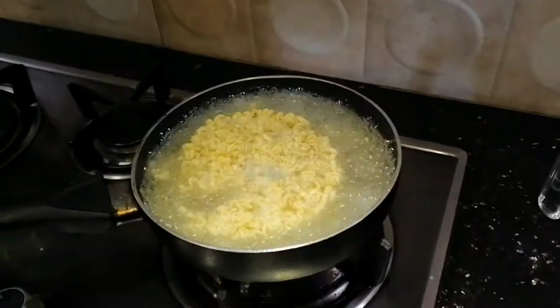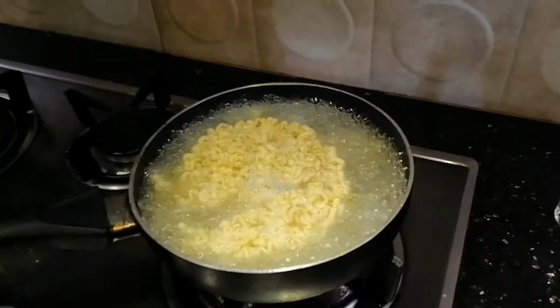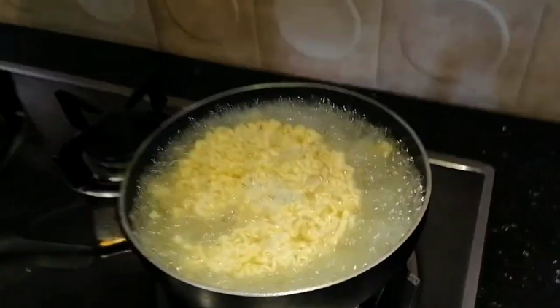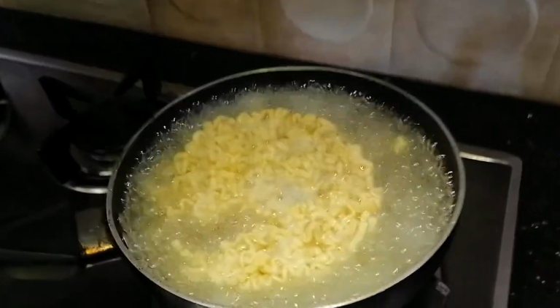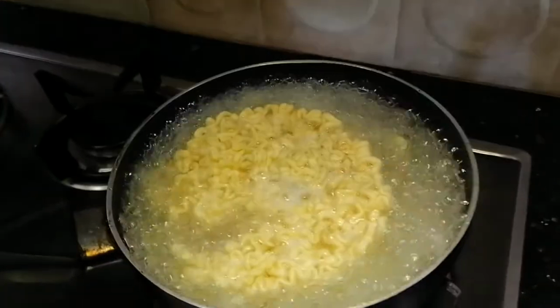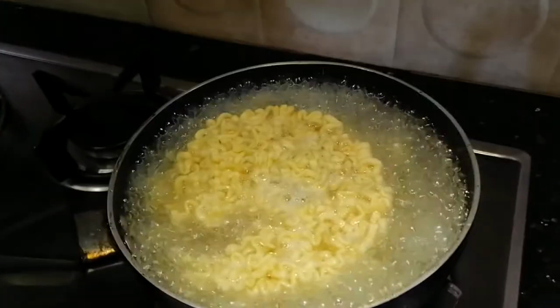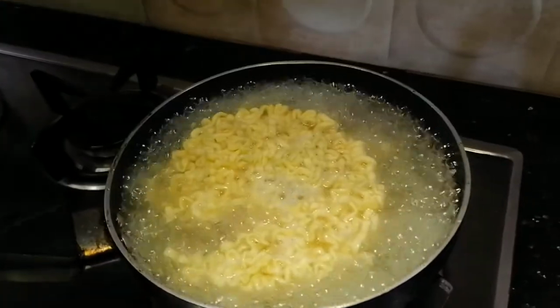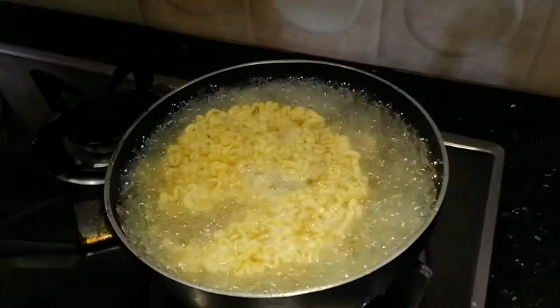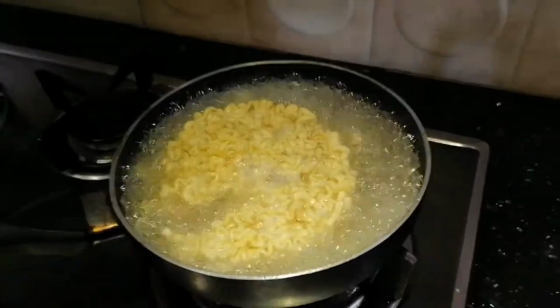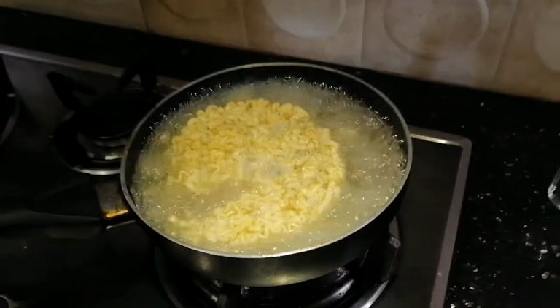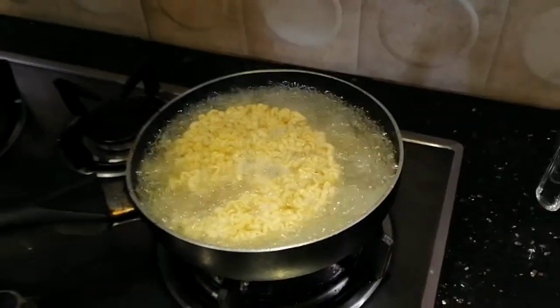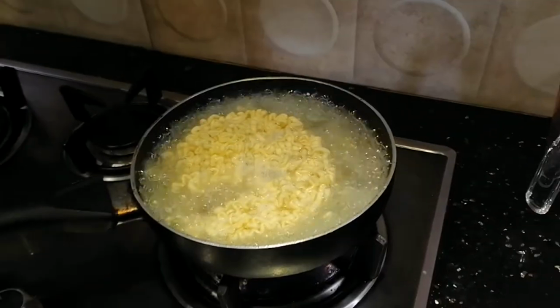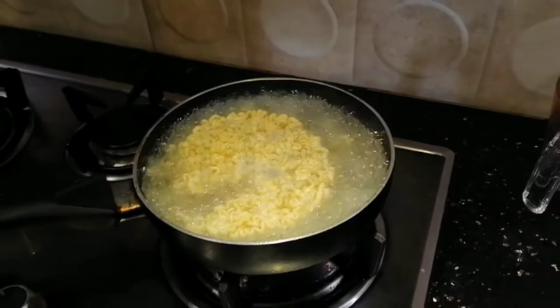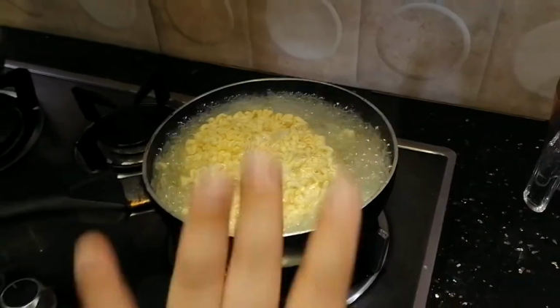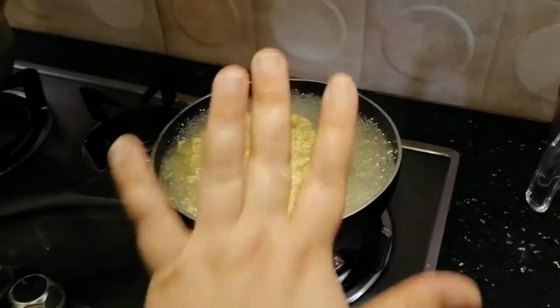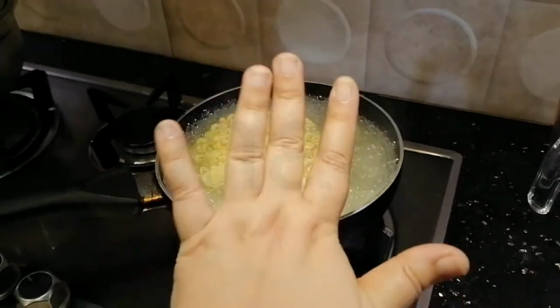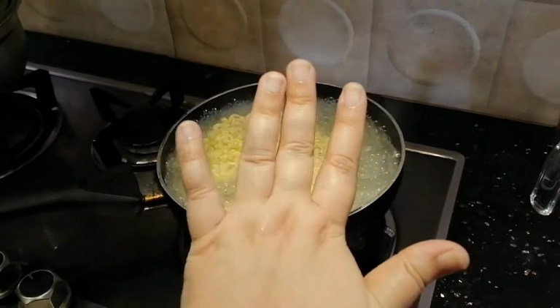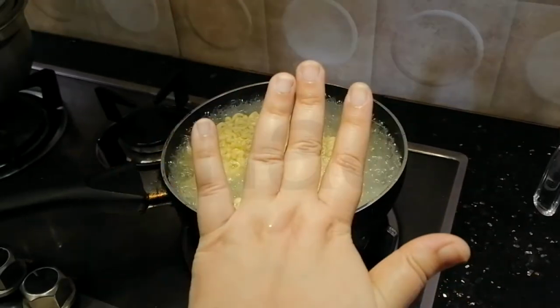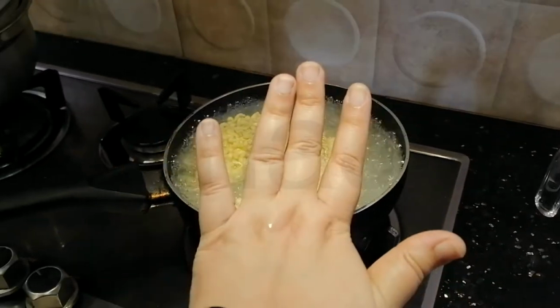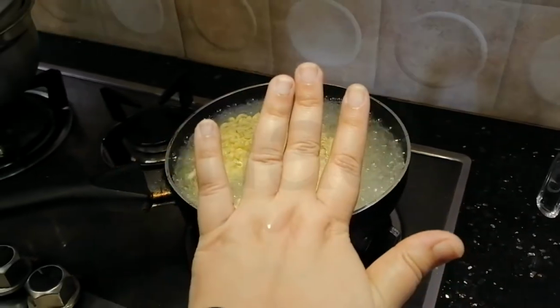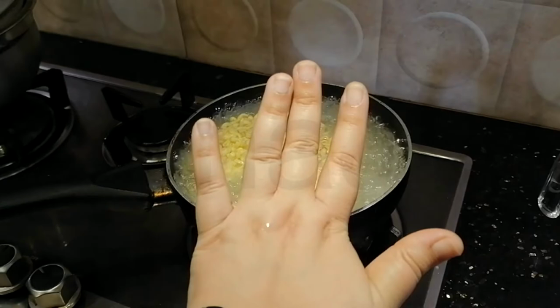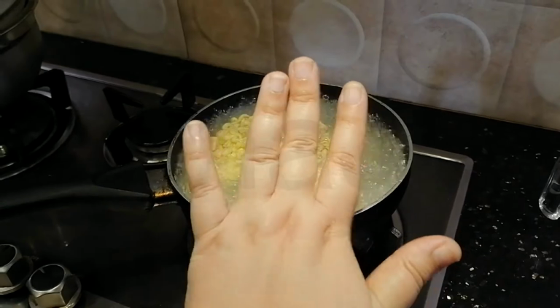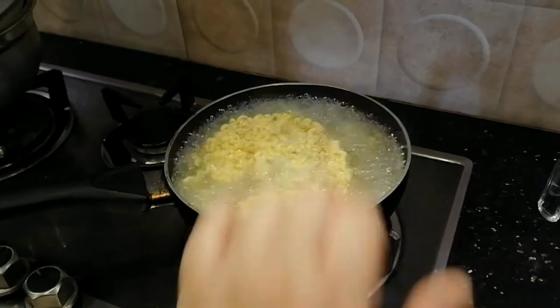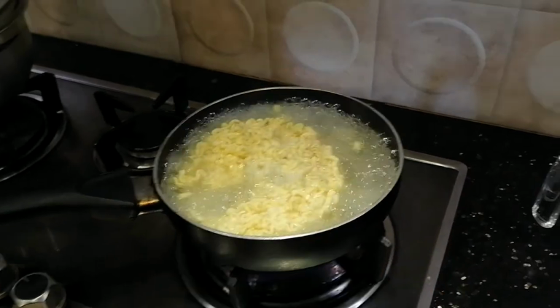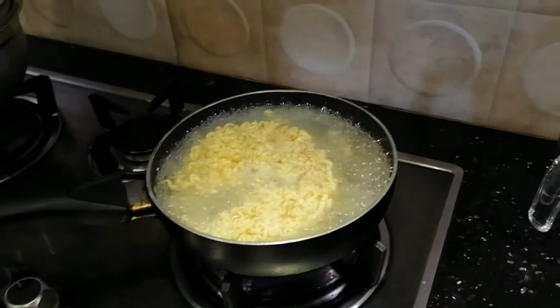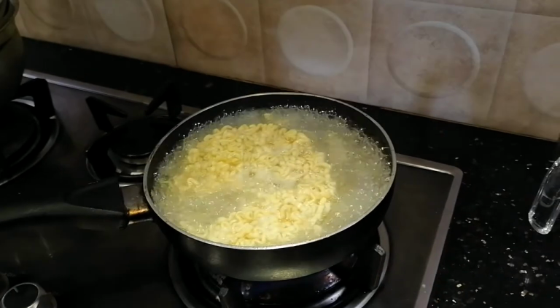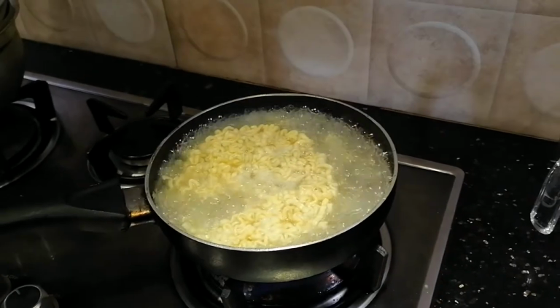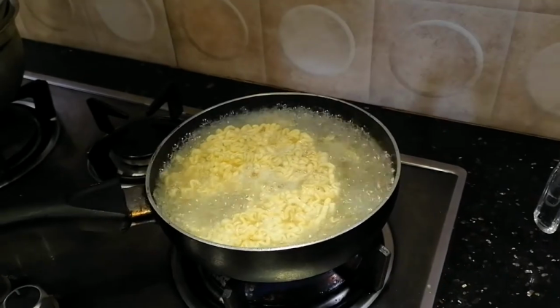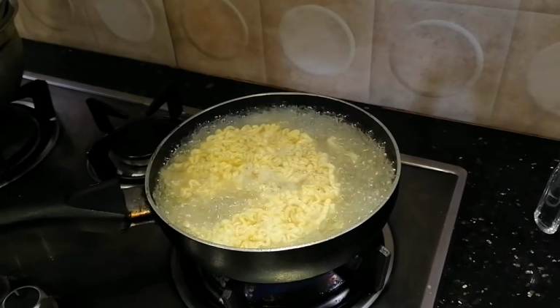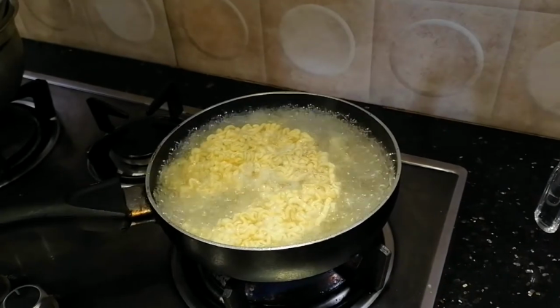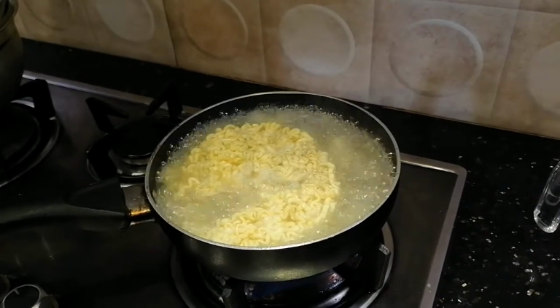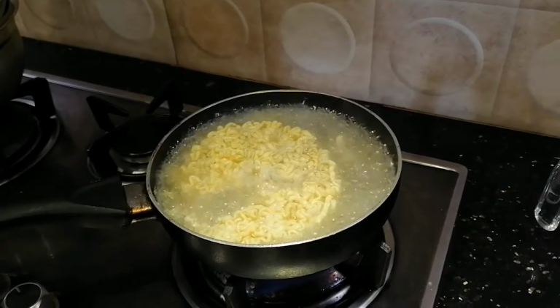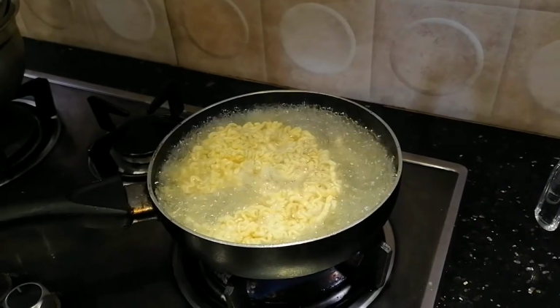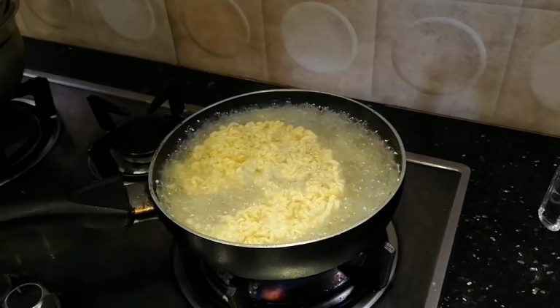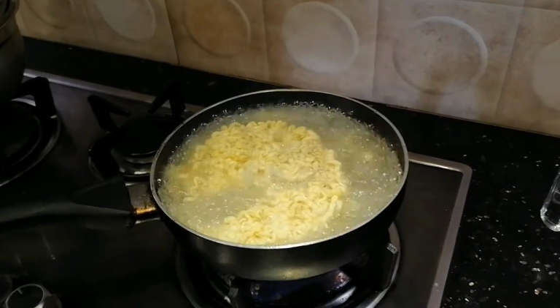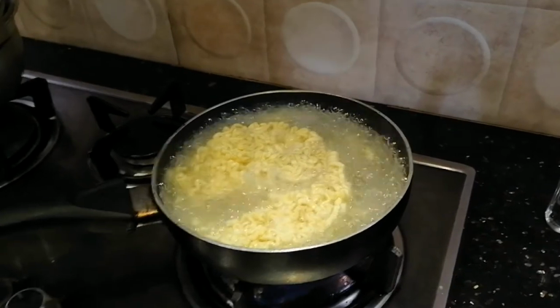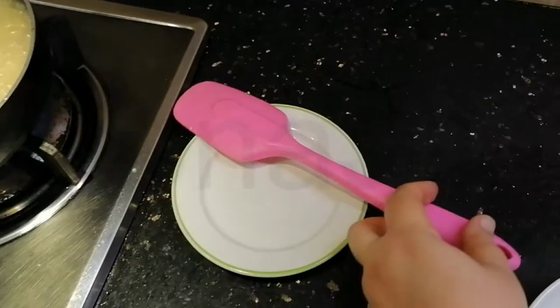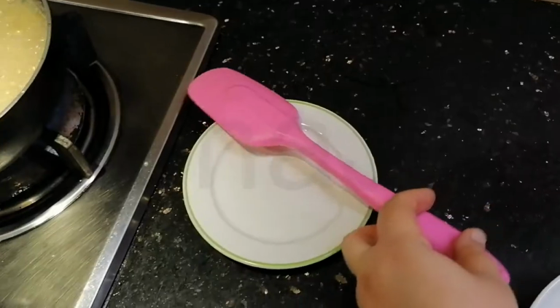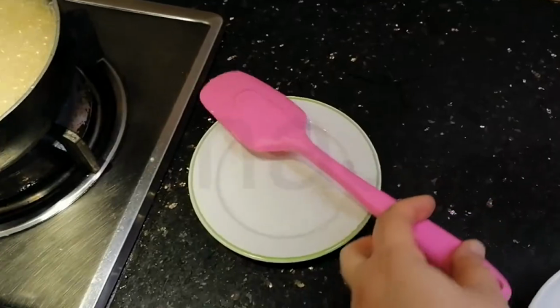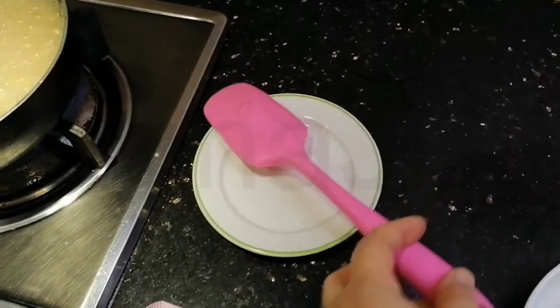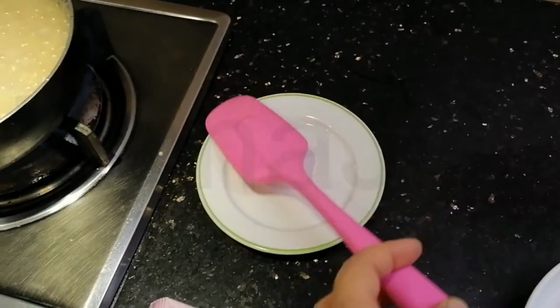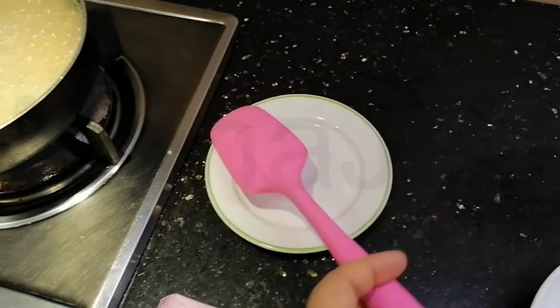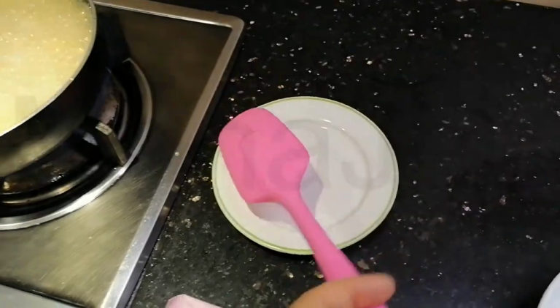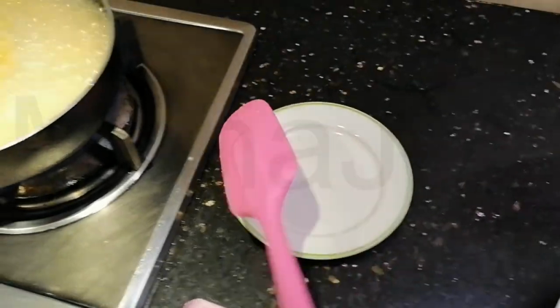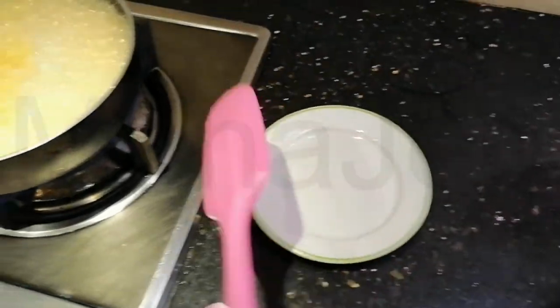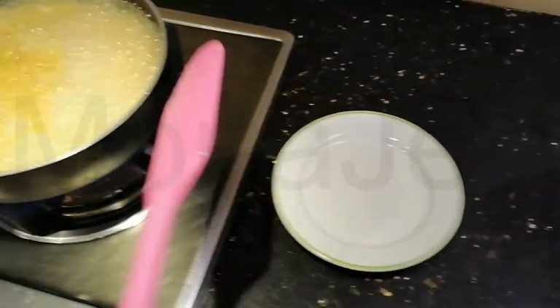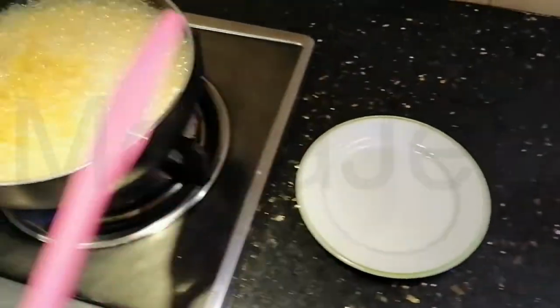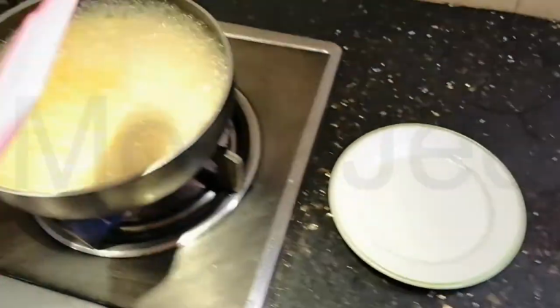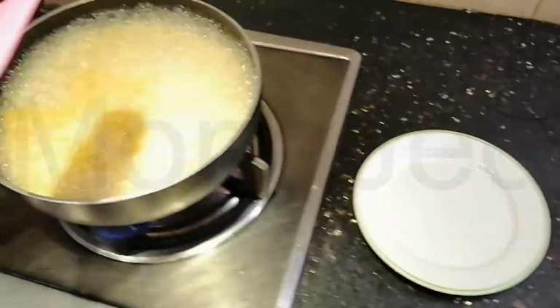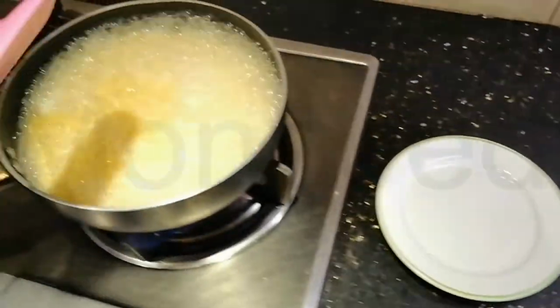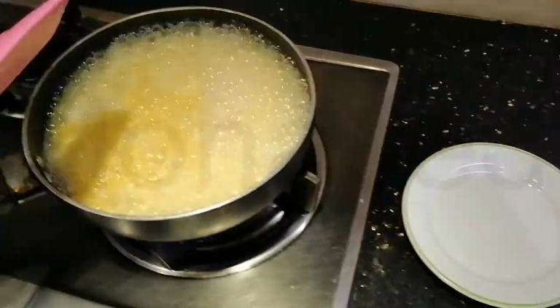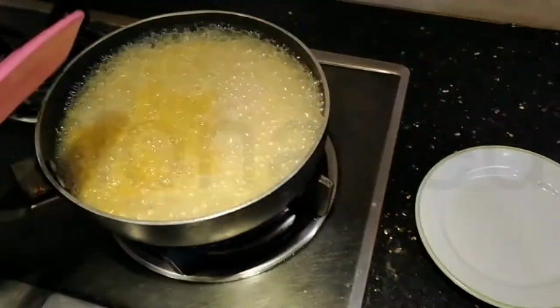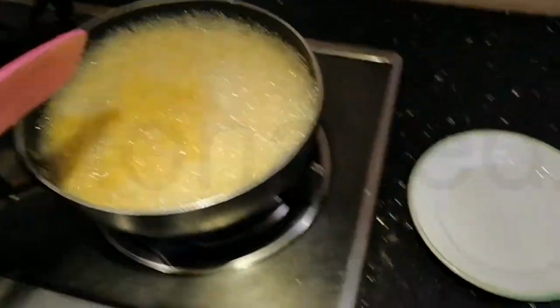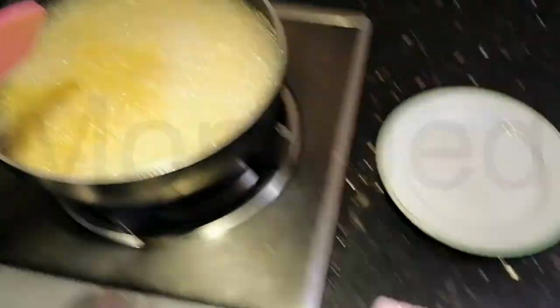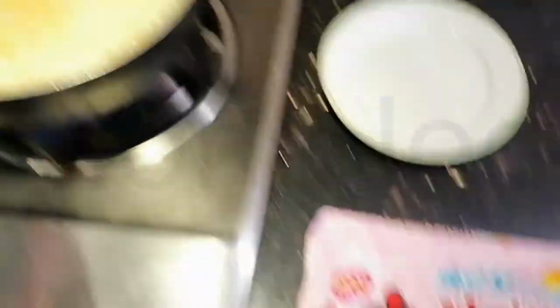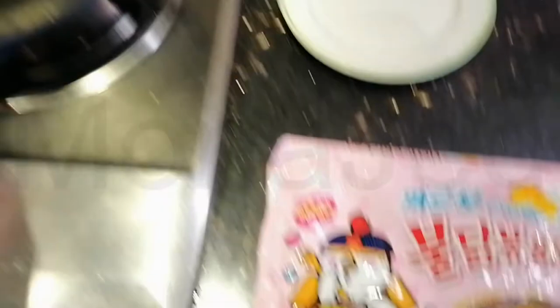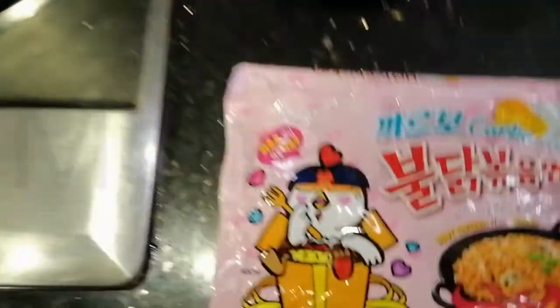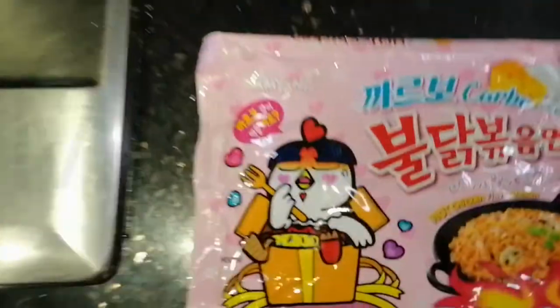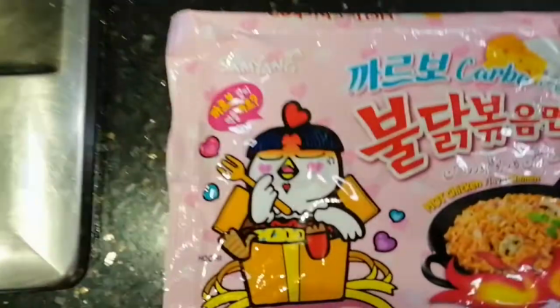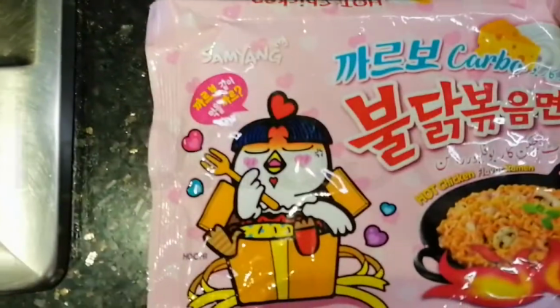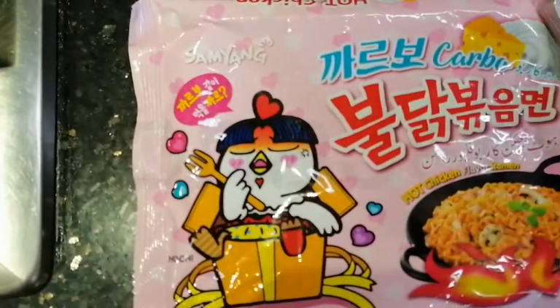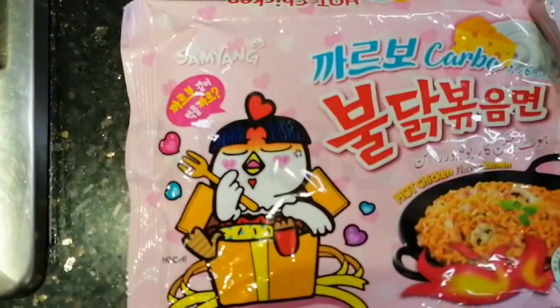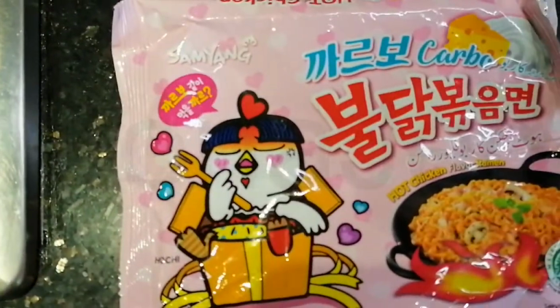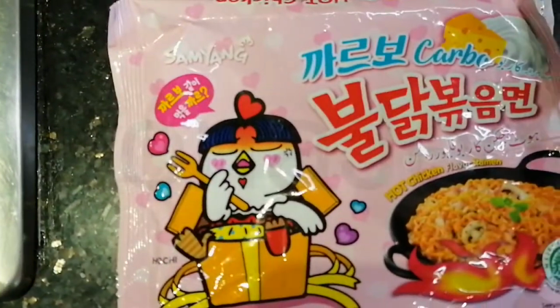Let that cook for five minutes. I have a pink spatula to go with our pink team.